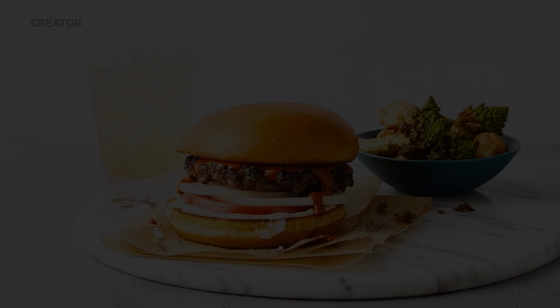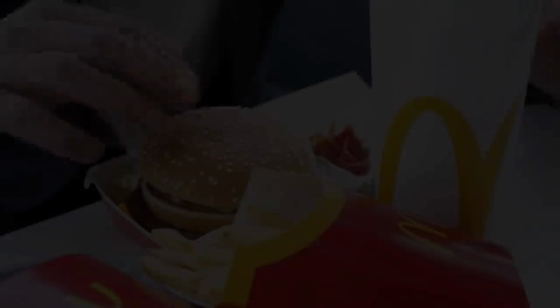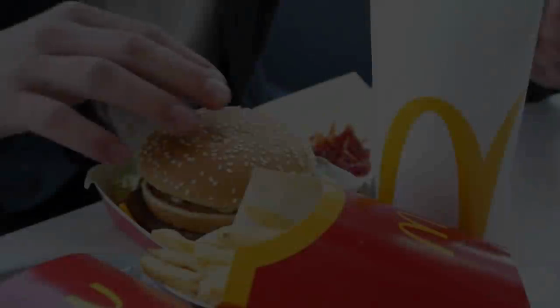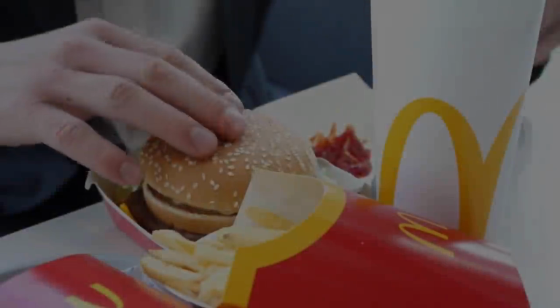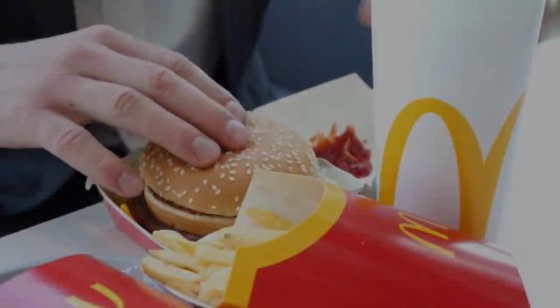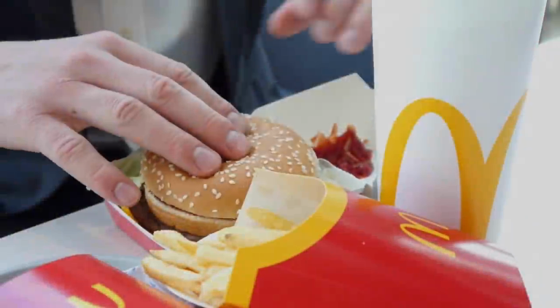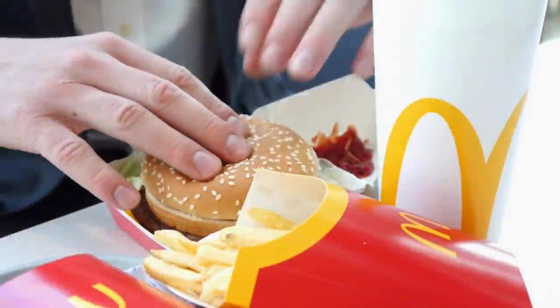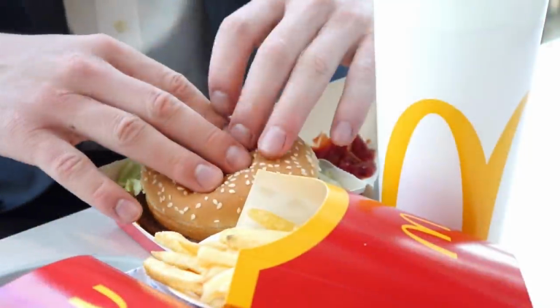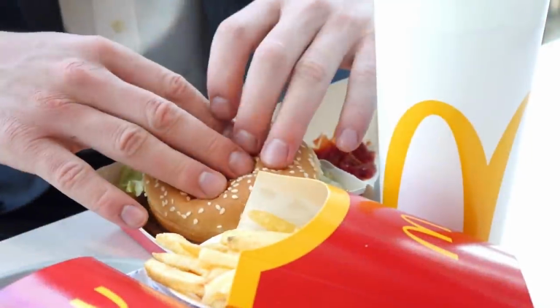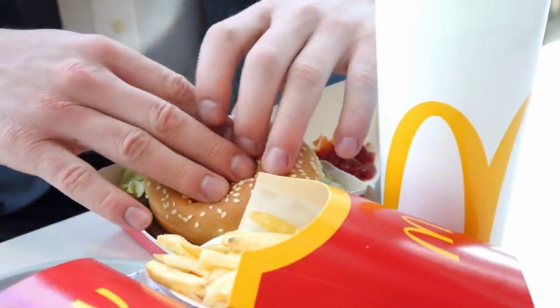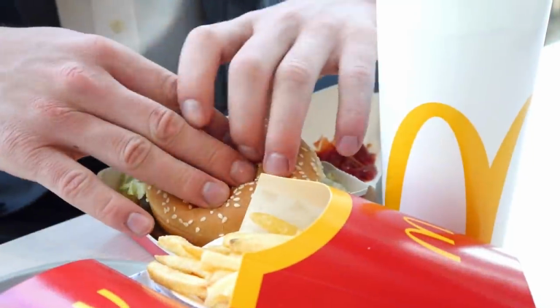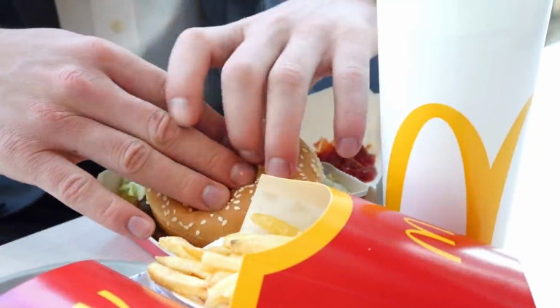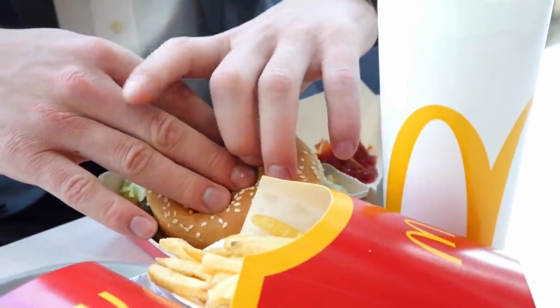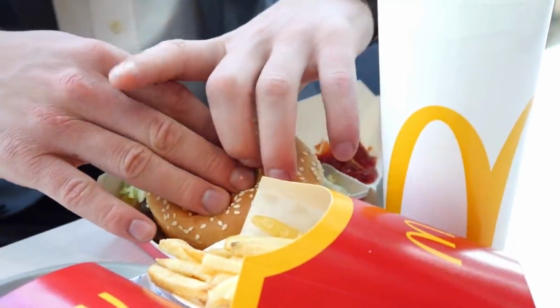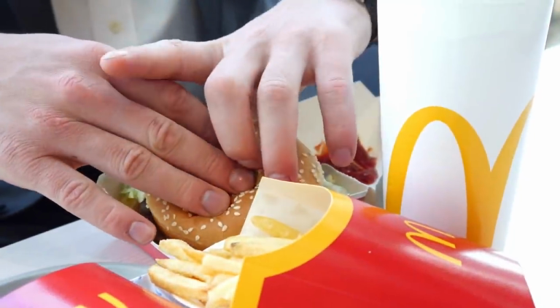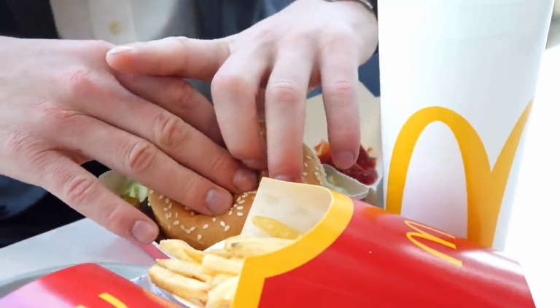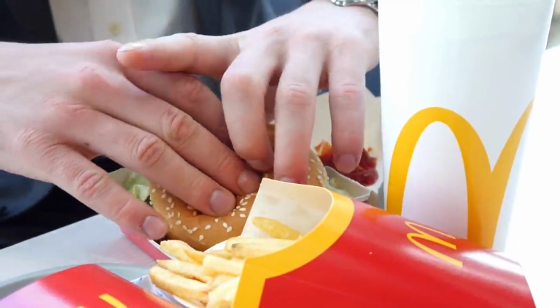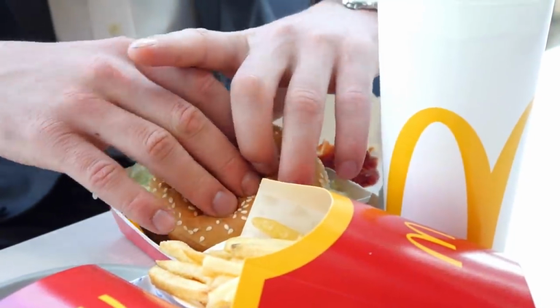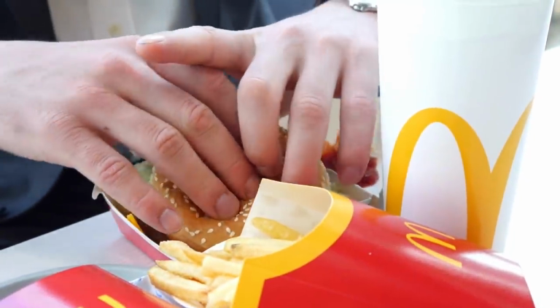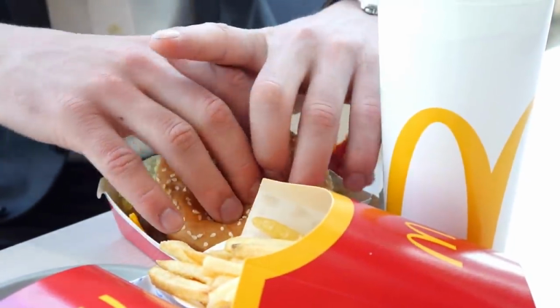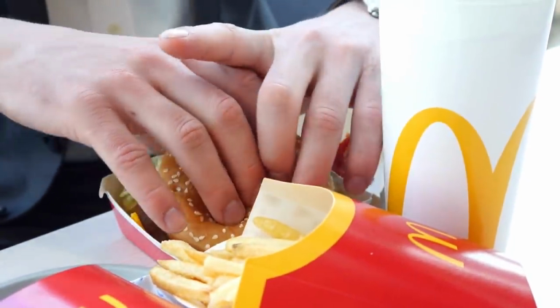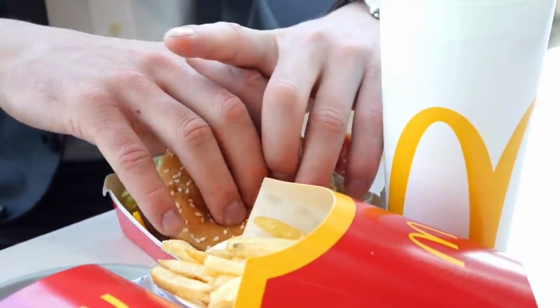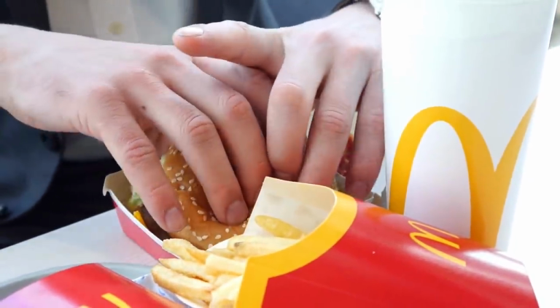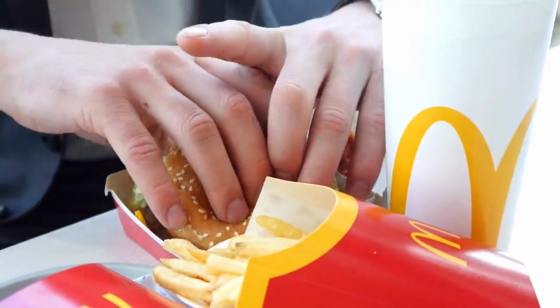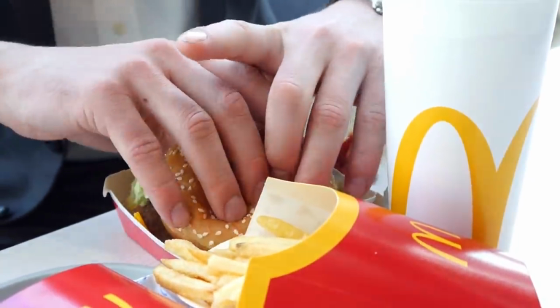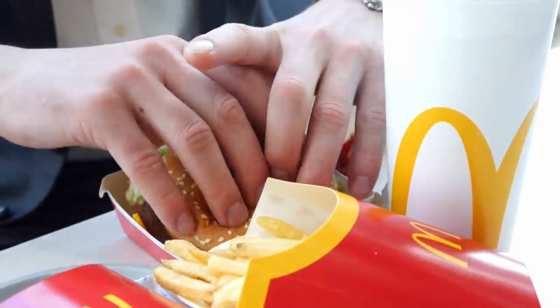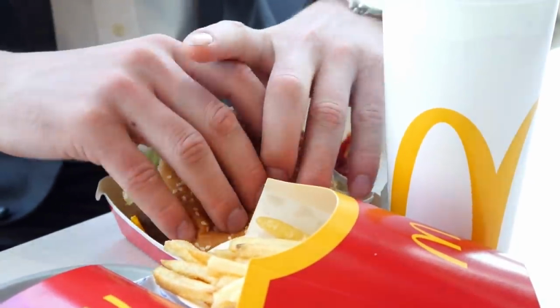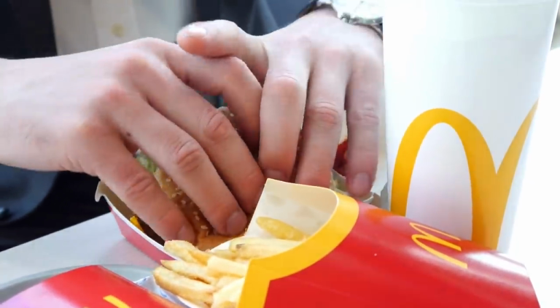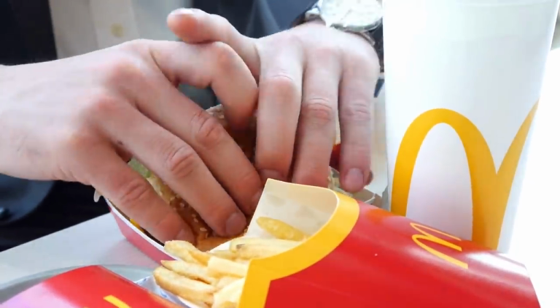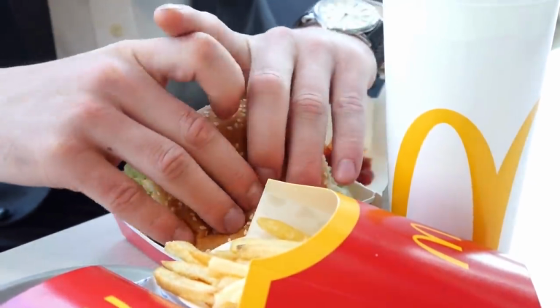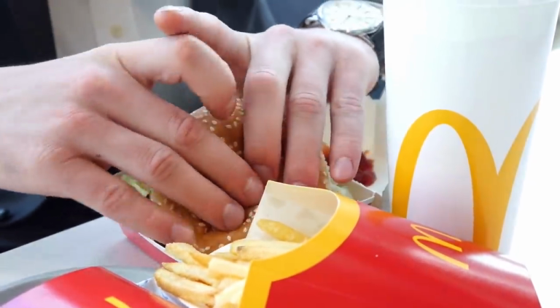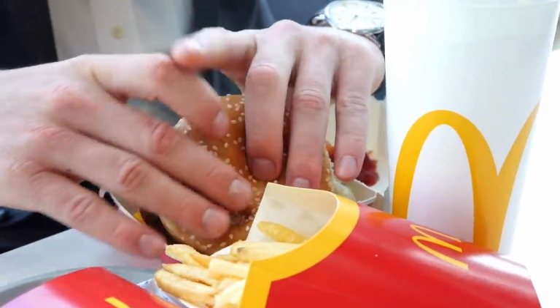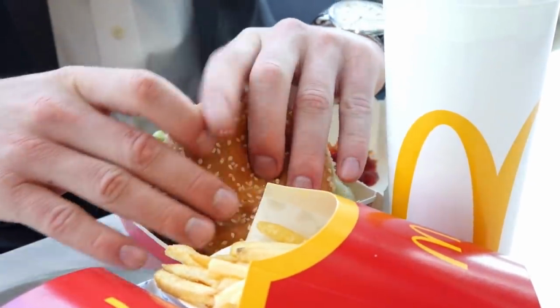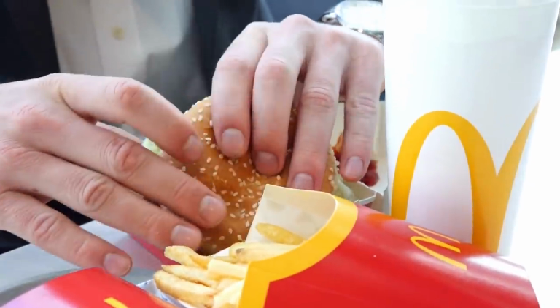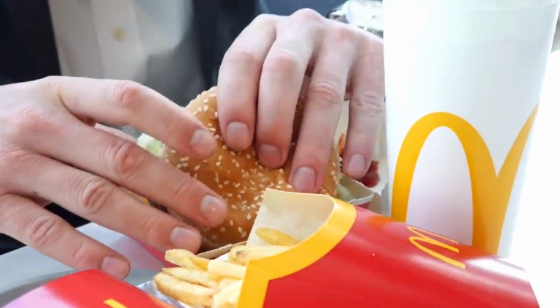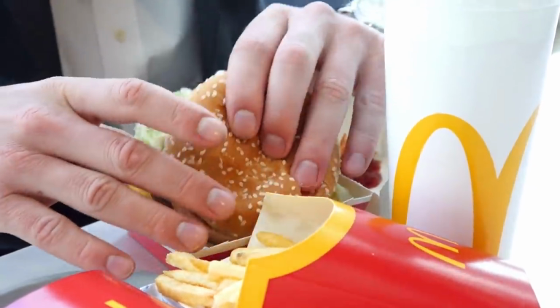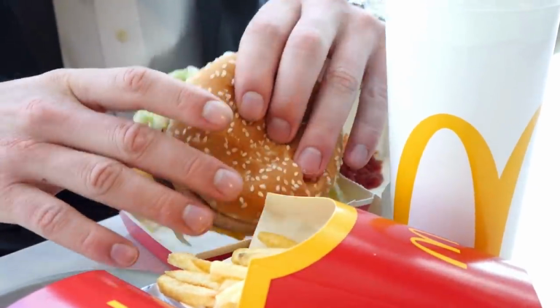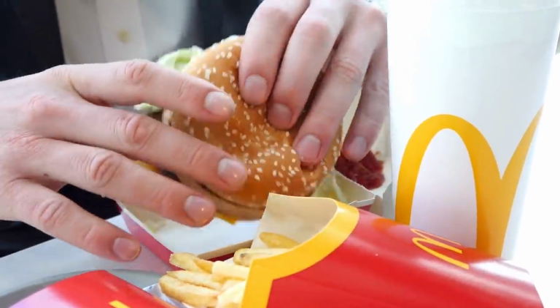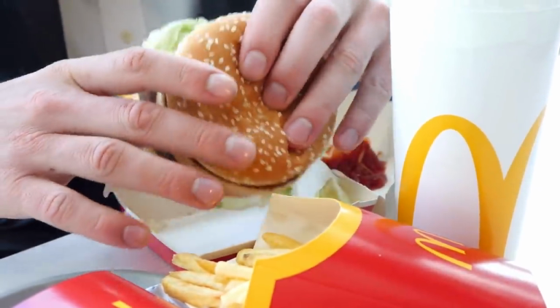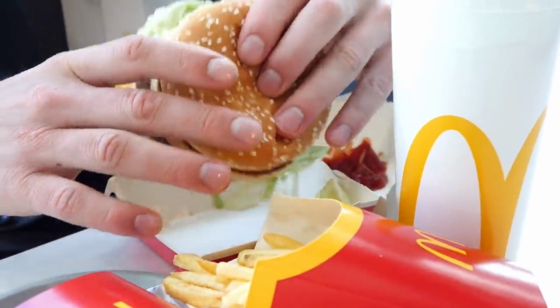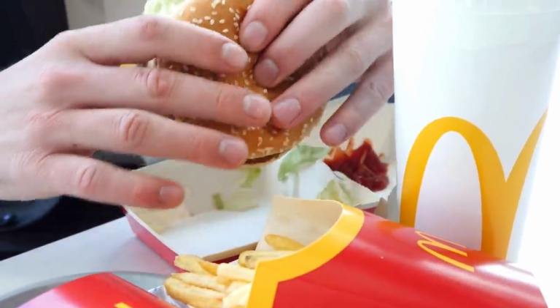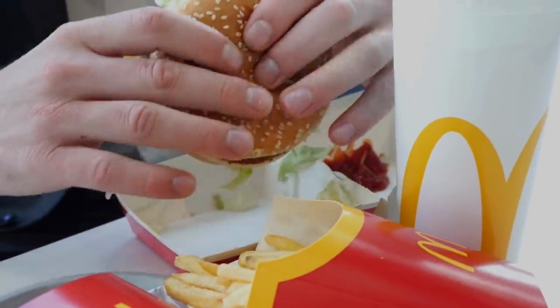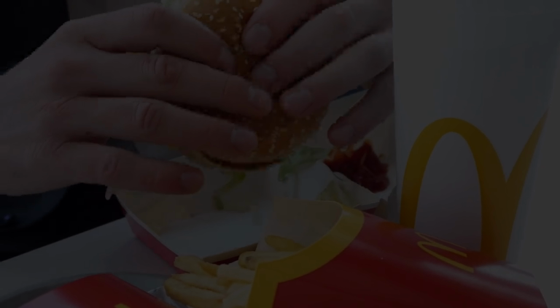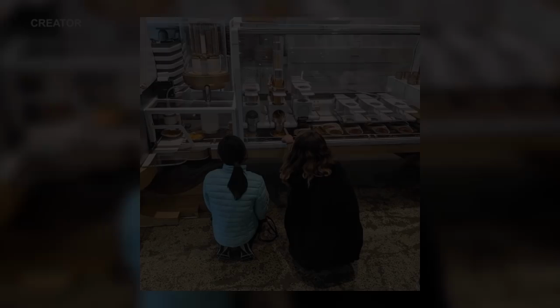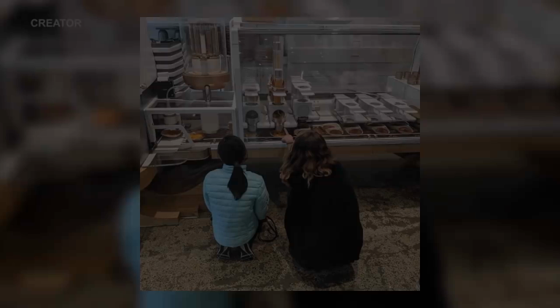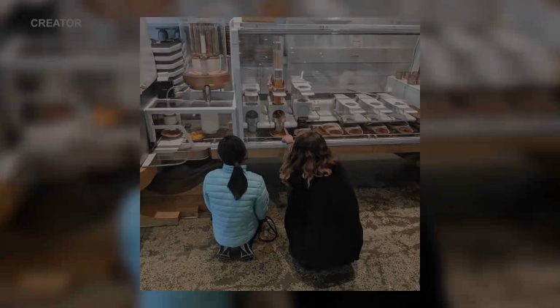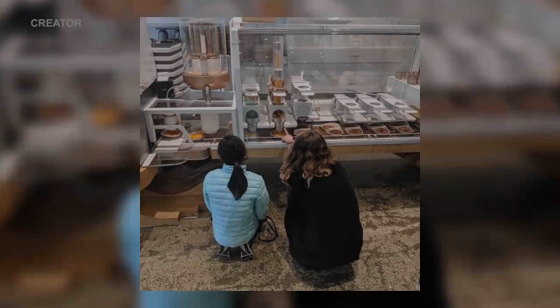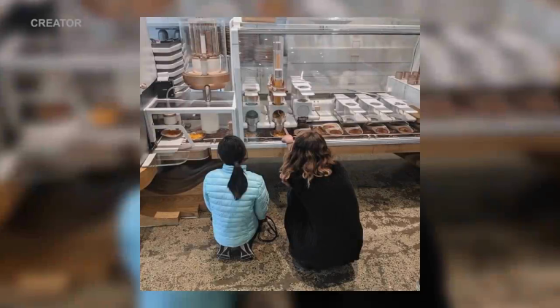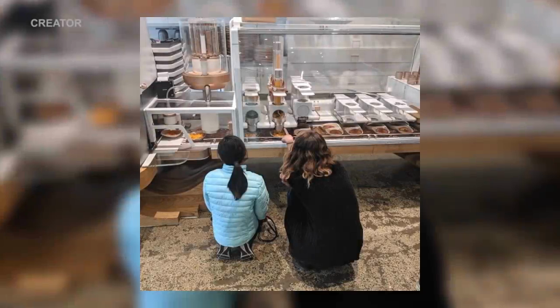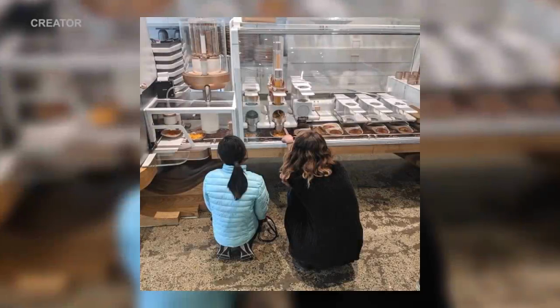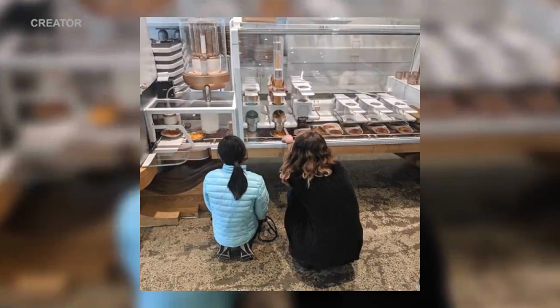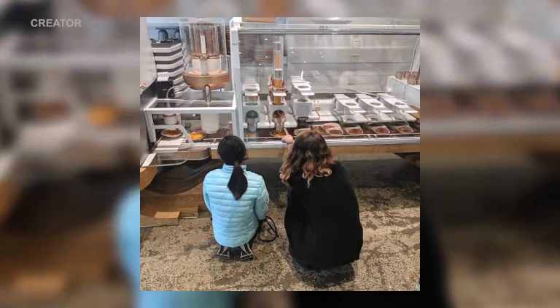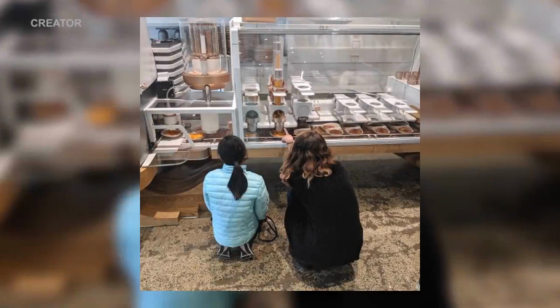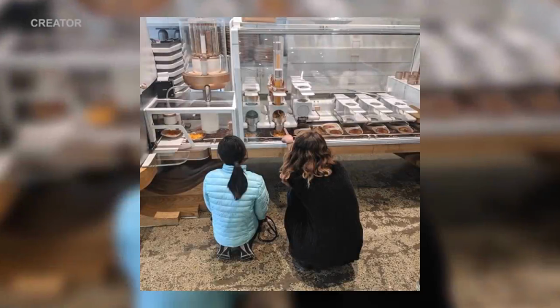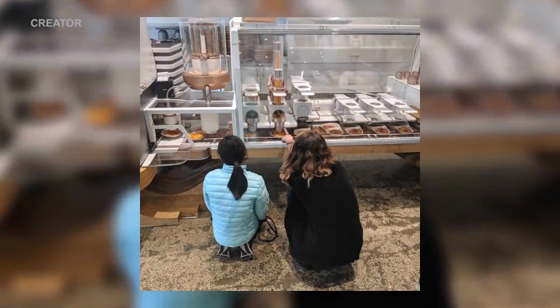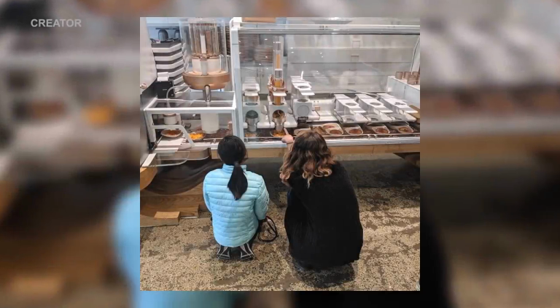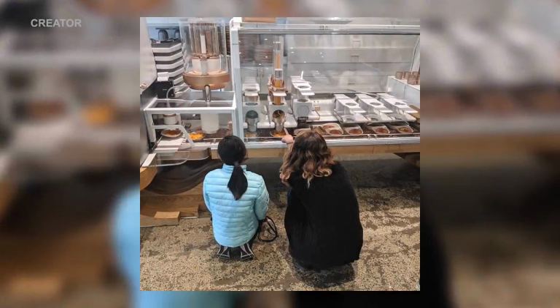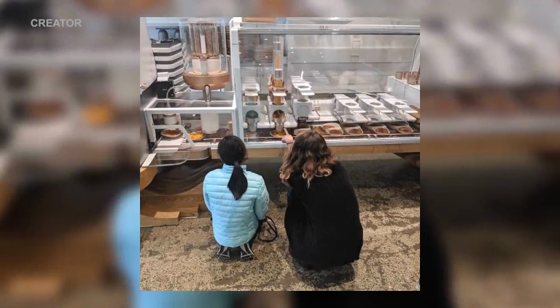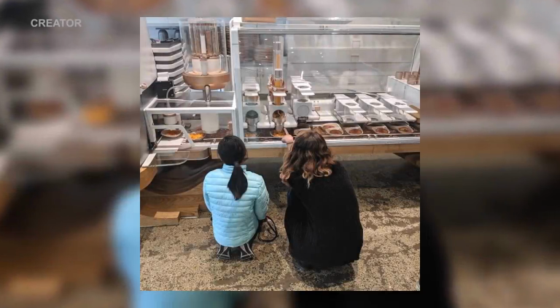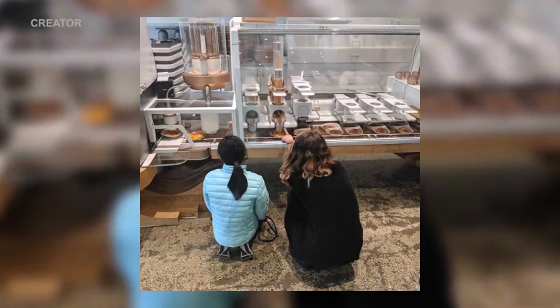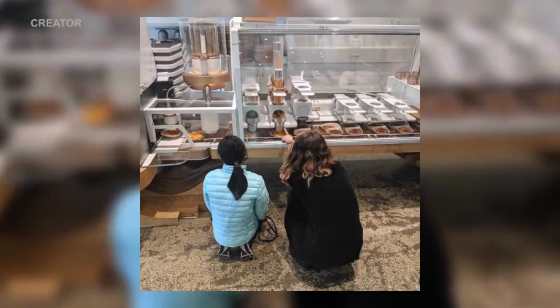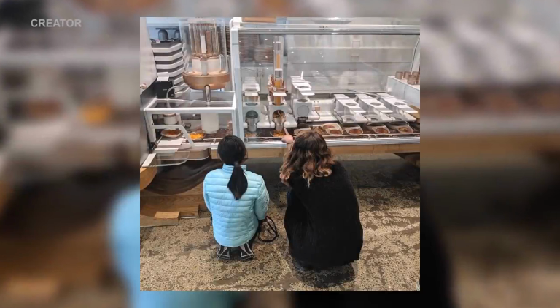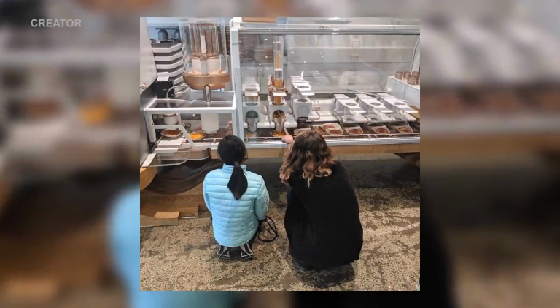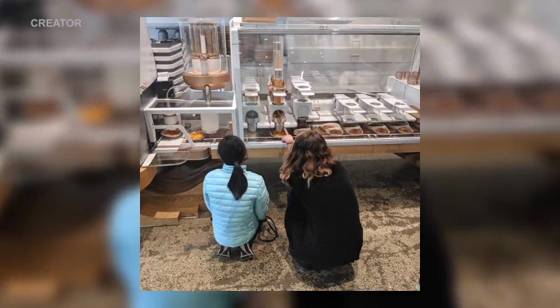A burger at McDonald's in San Francisco can cost up to $4 to $5, while the Creator burger costs $6.